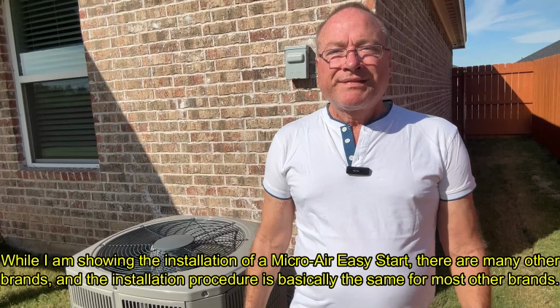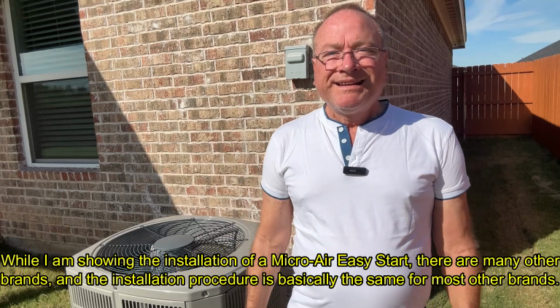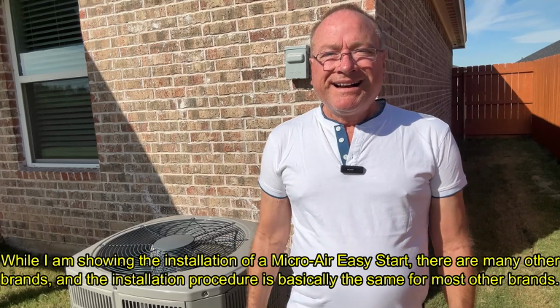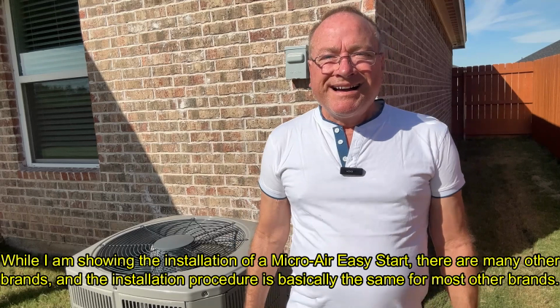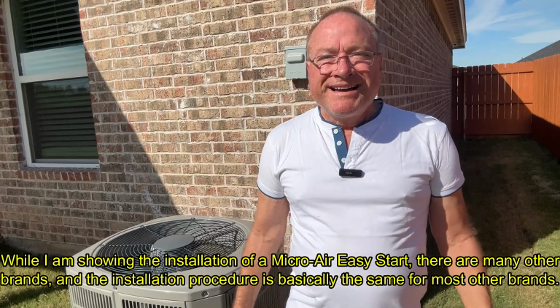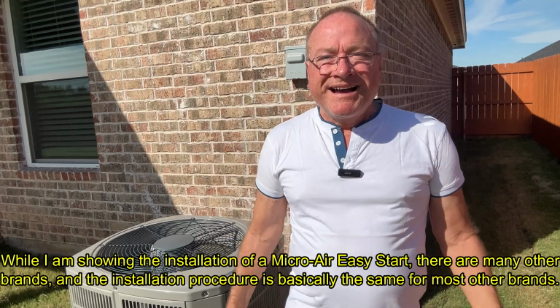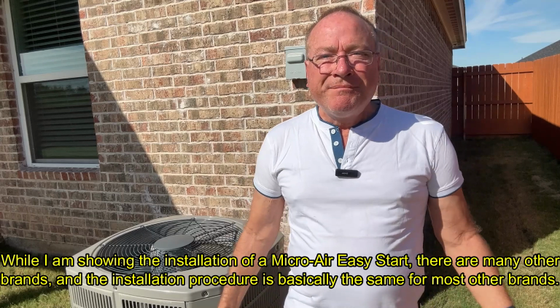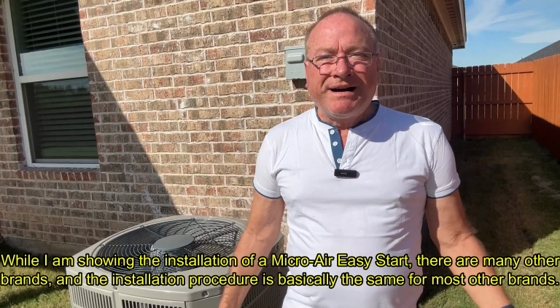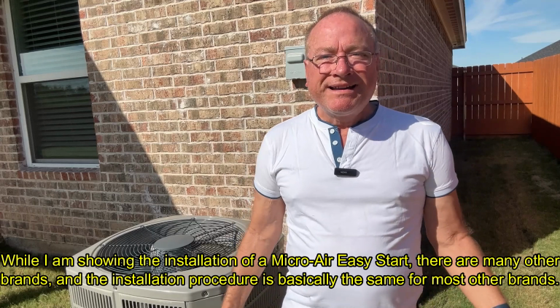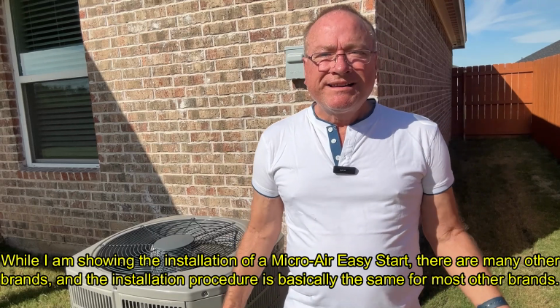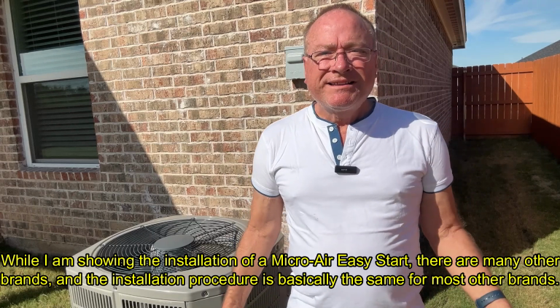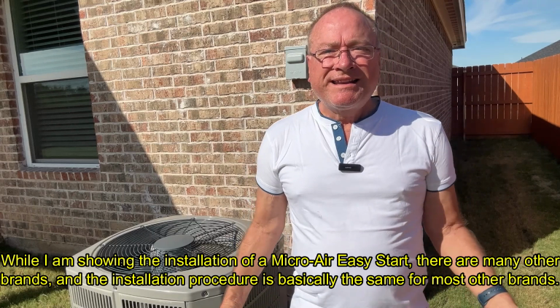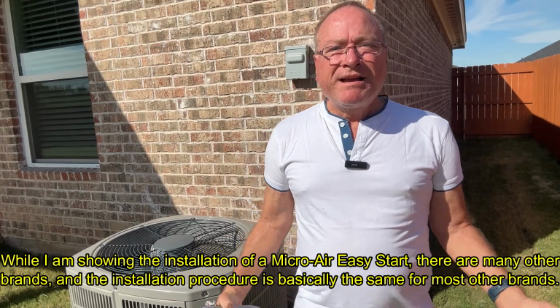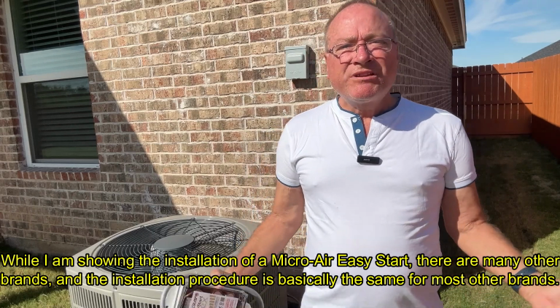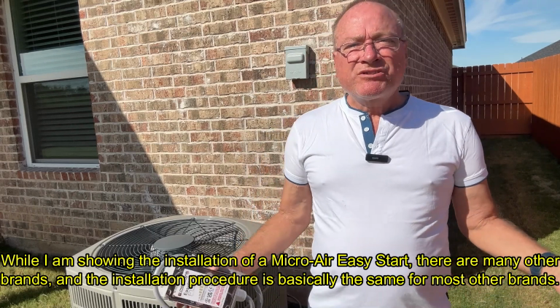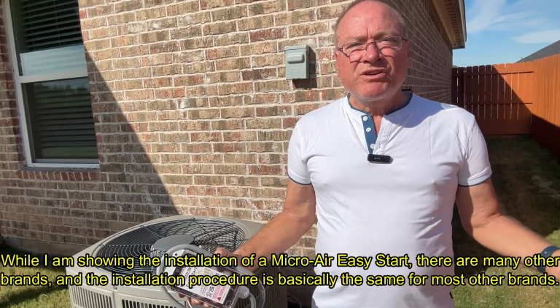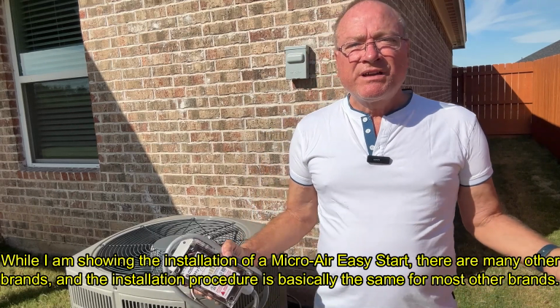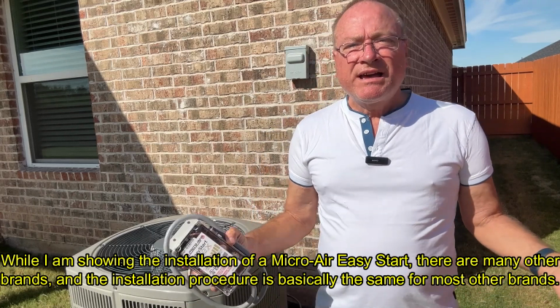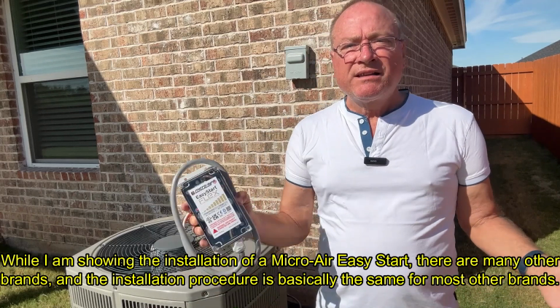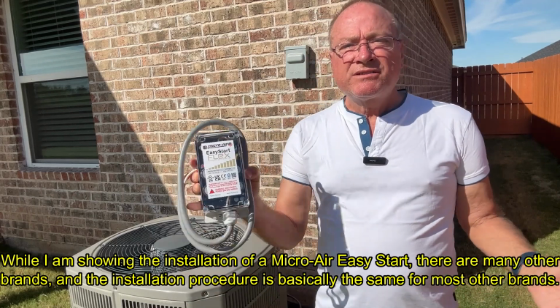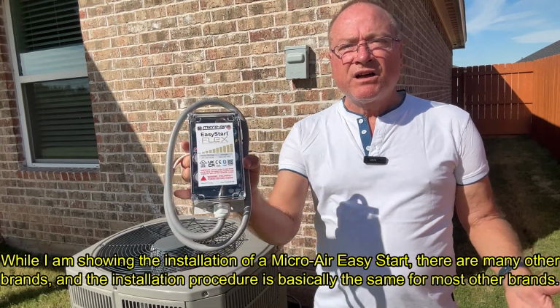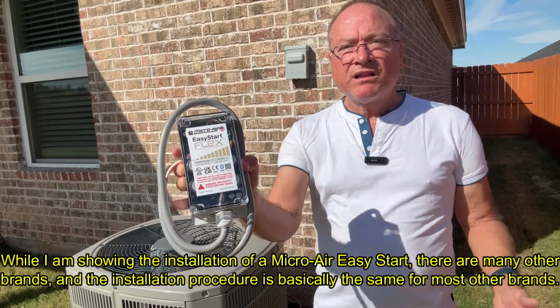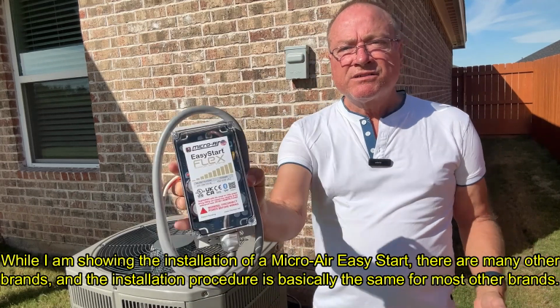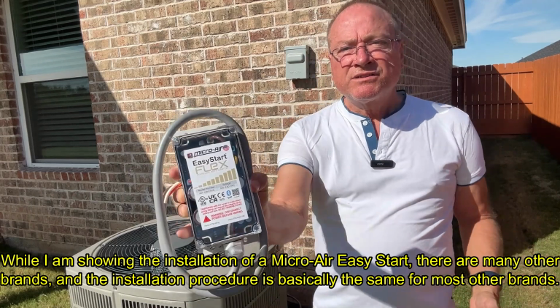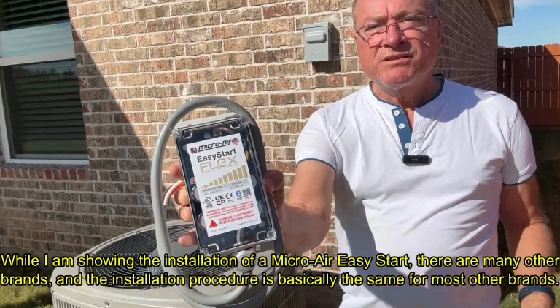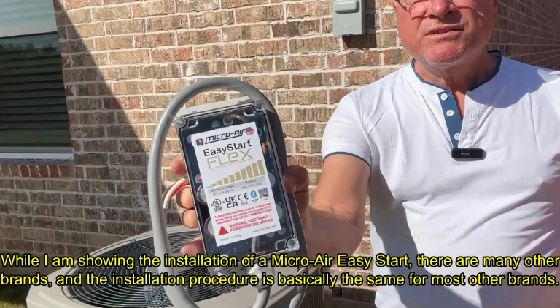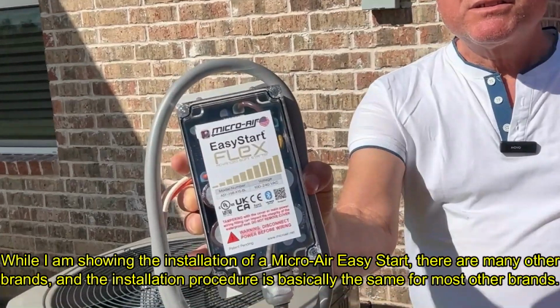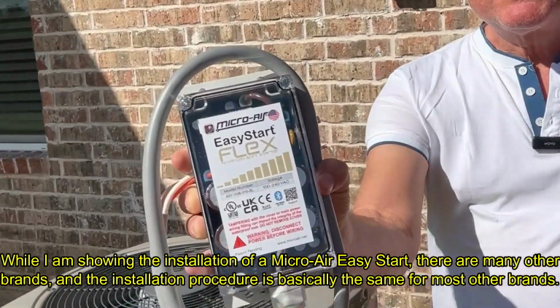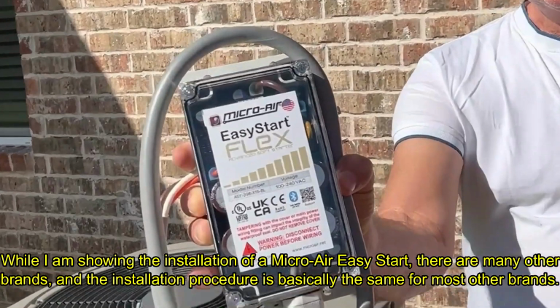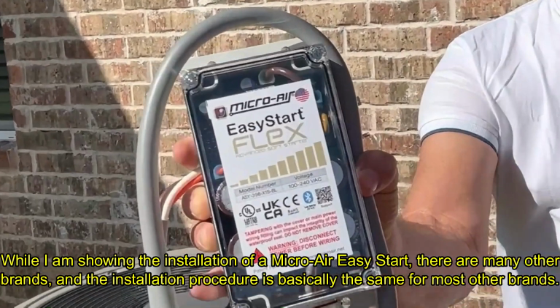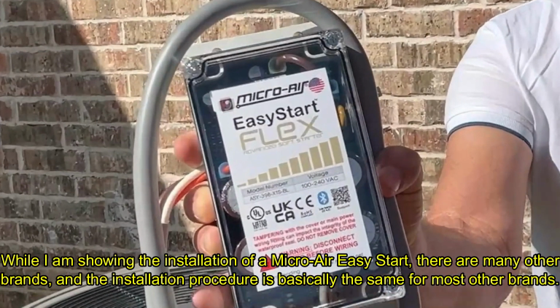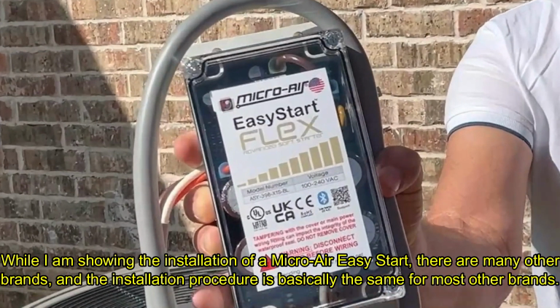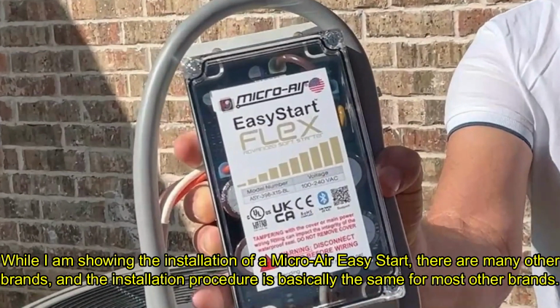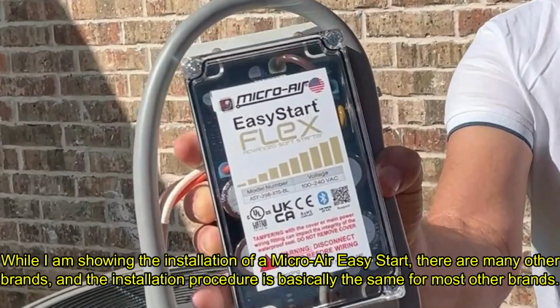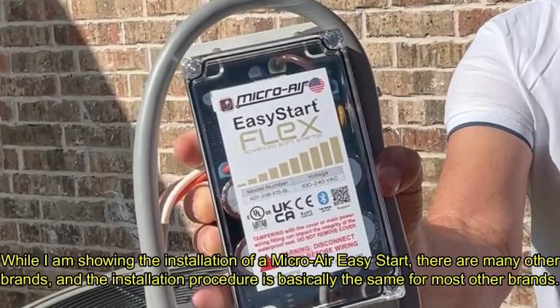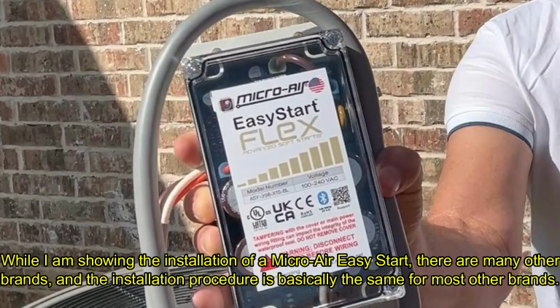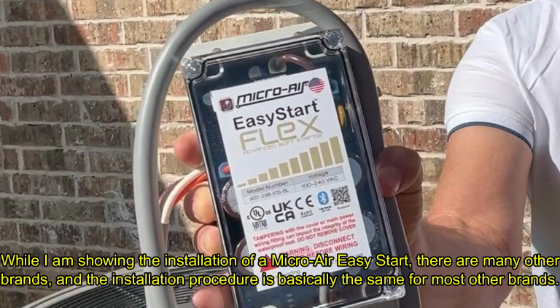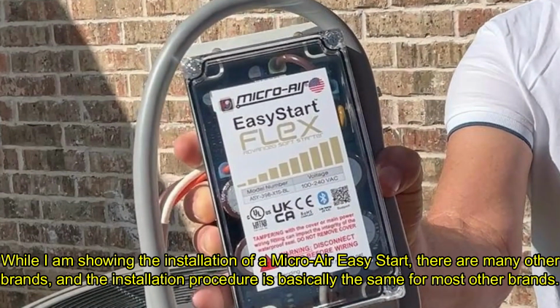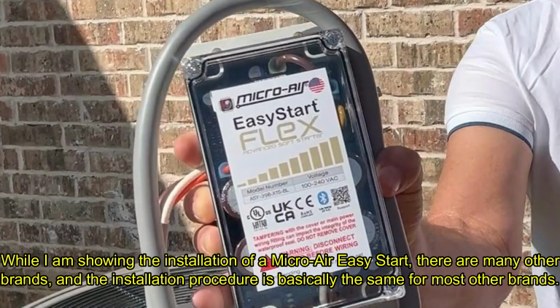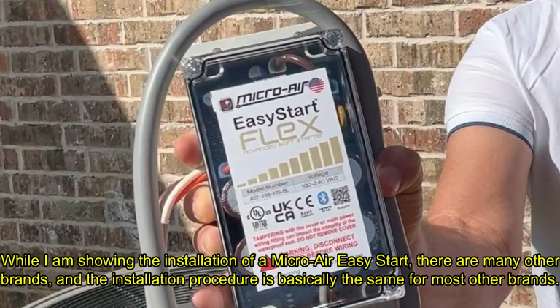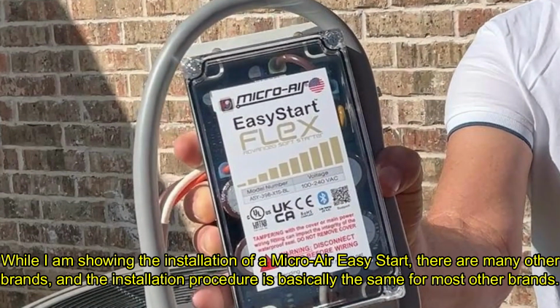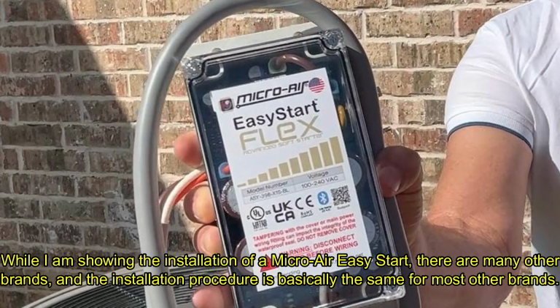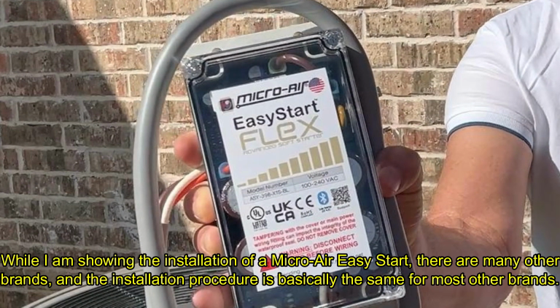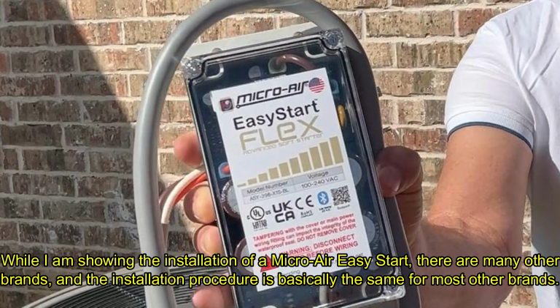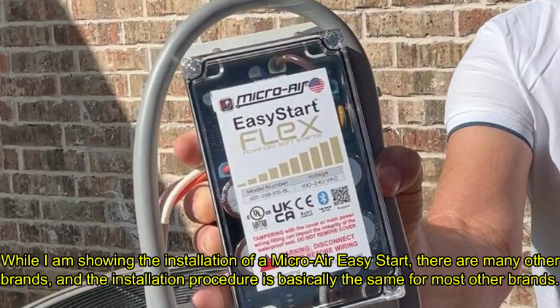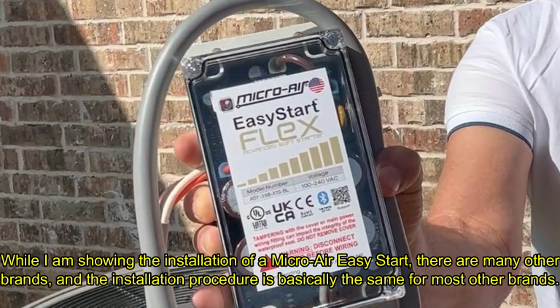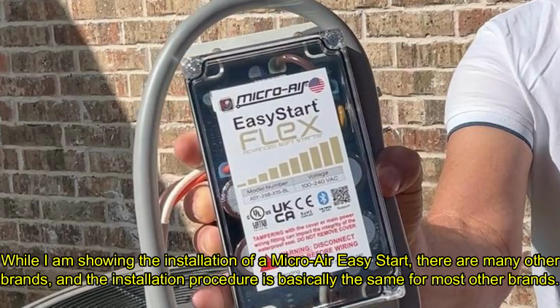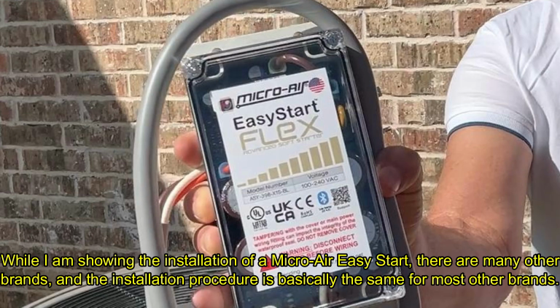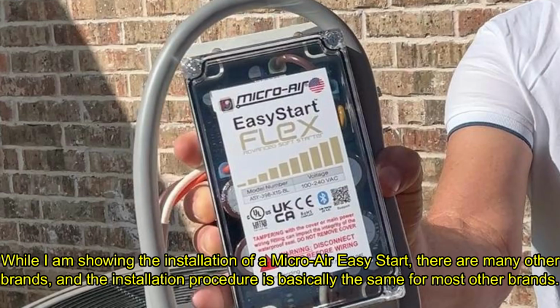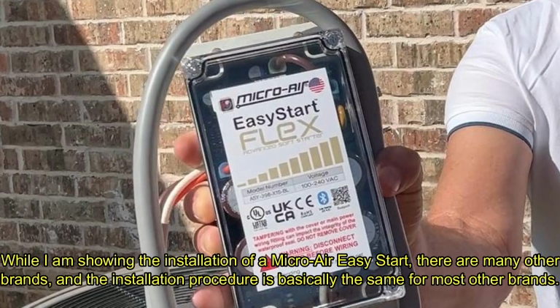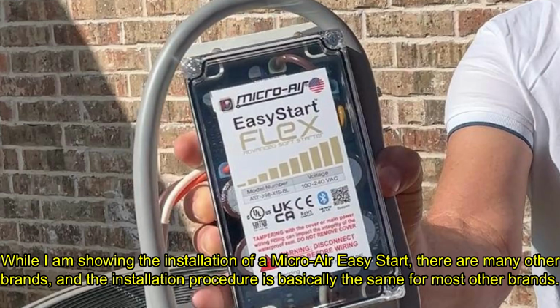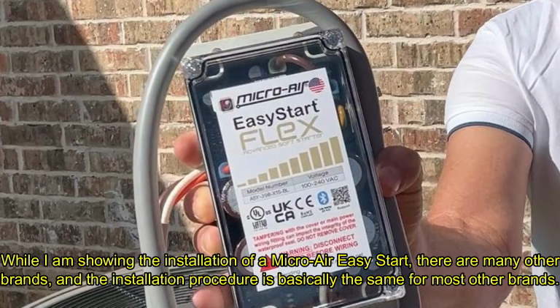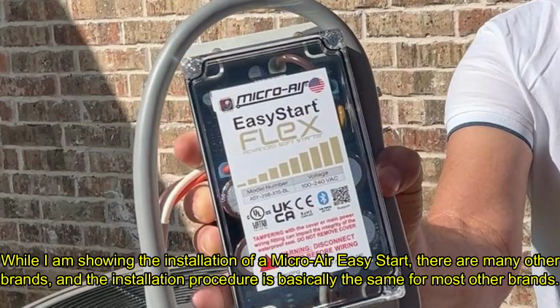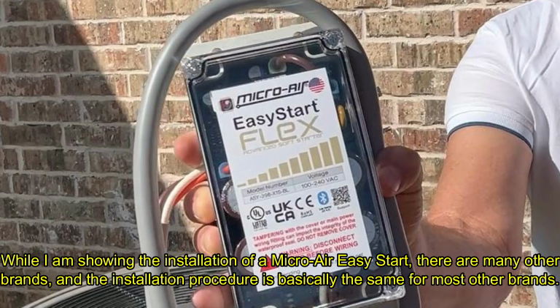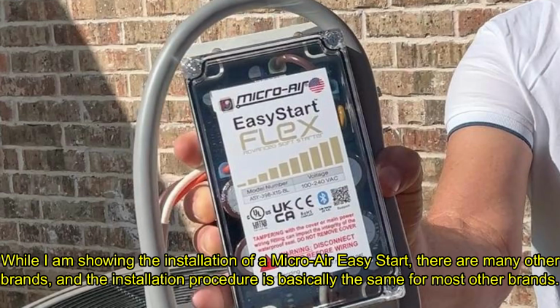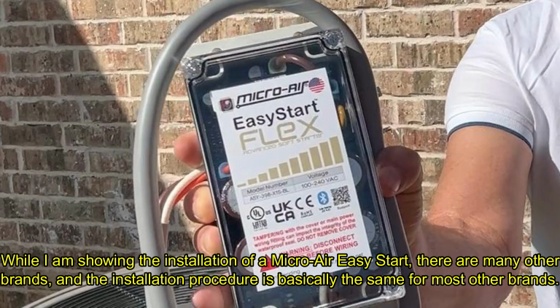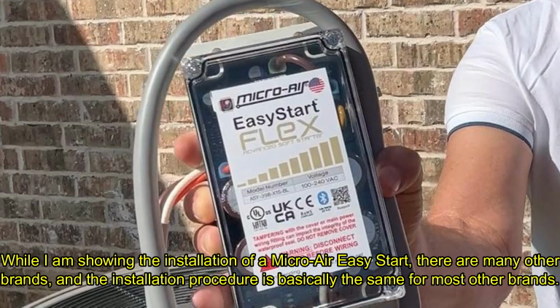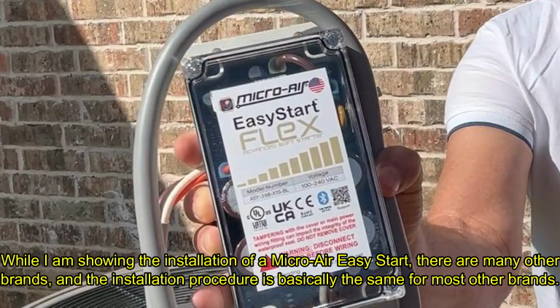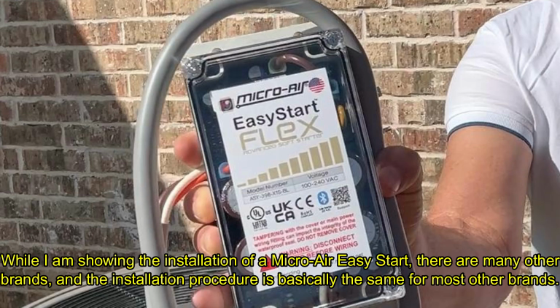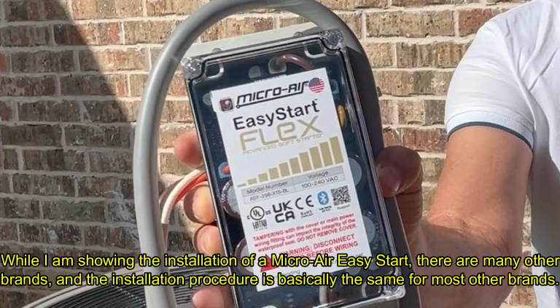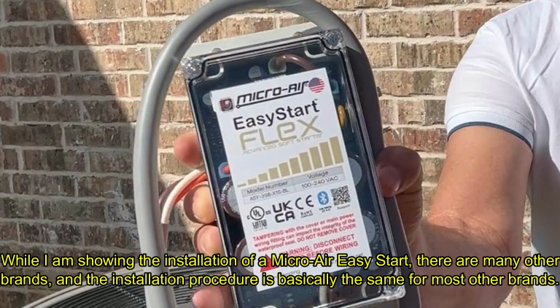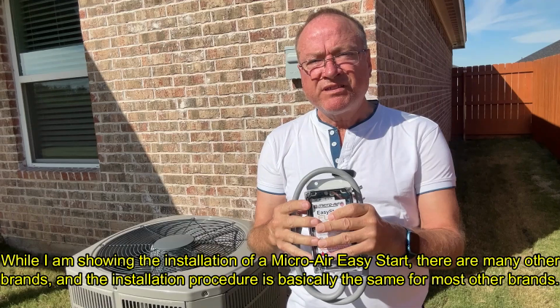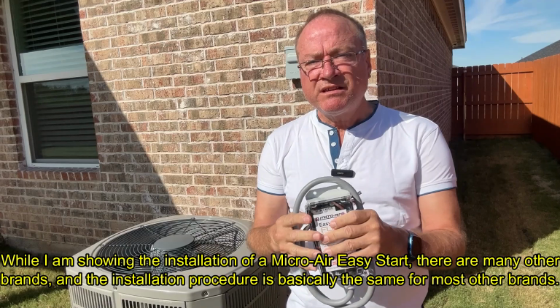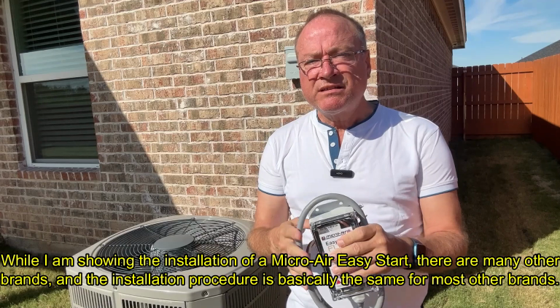Hi, I'm Mike, and today I'm going to show you how to install a soft start kit on your air conditioner. But first, let's talk very briefly about the advantages of these.